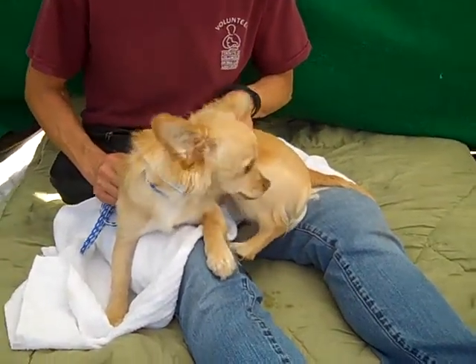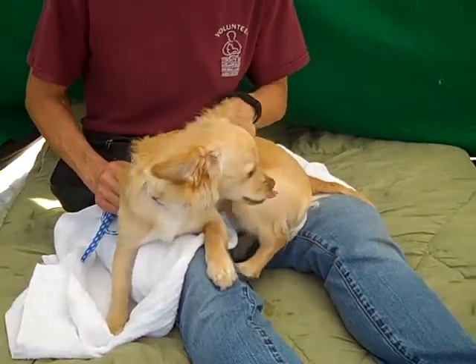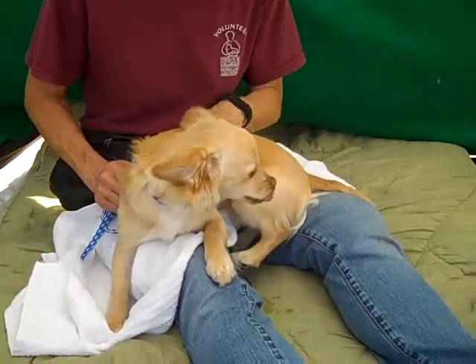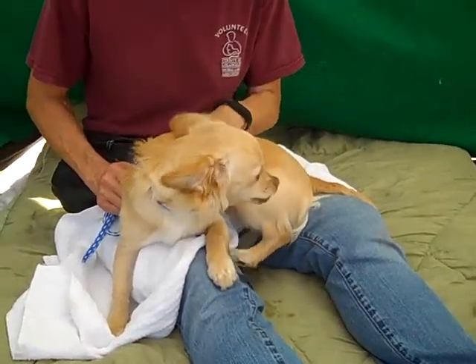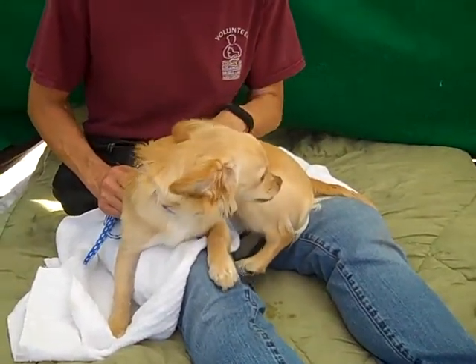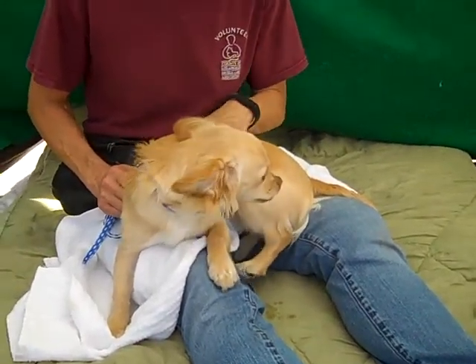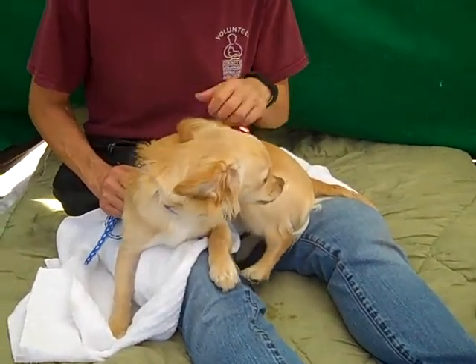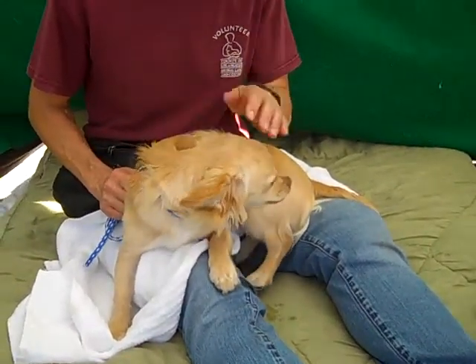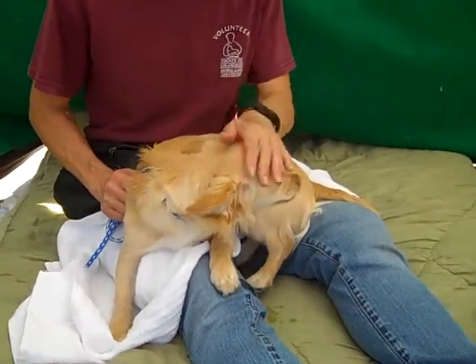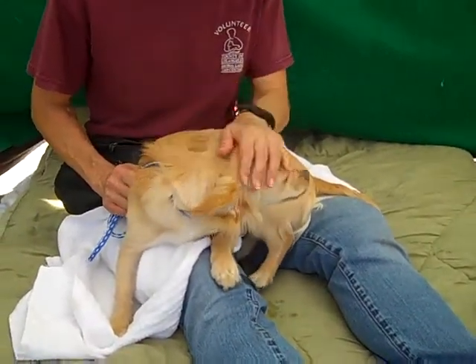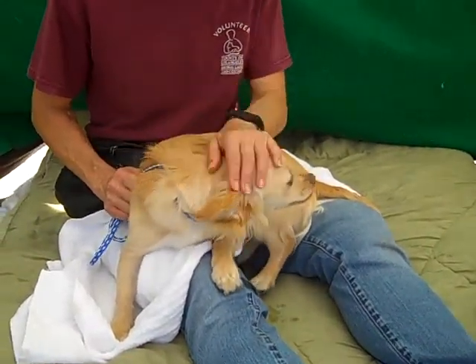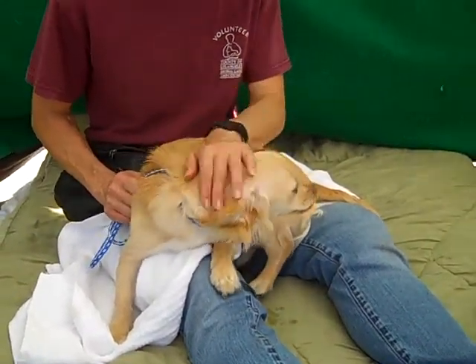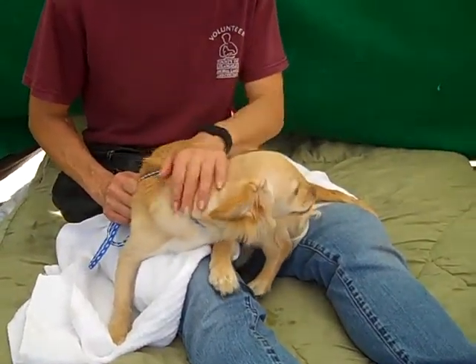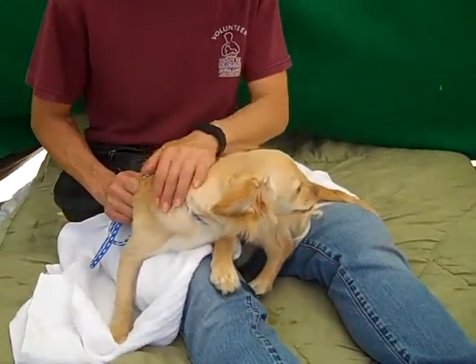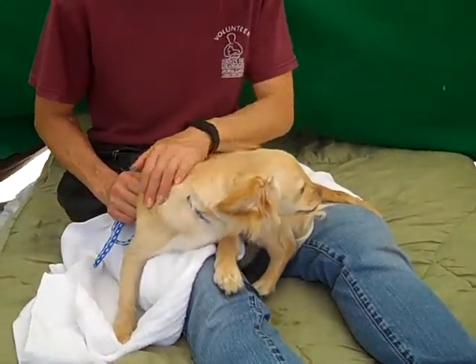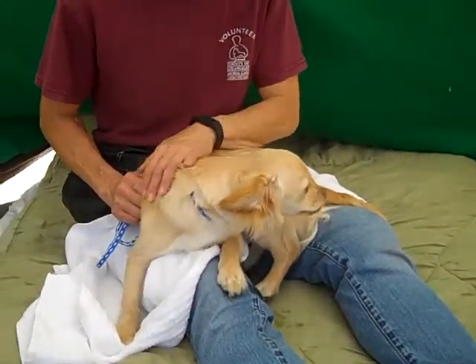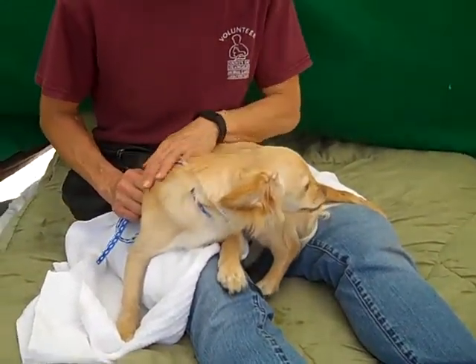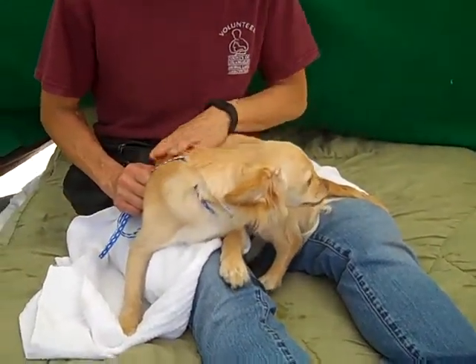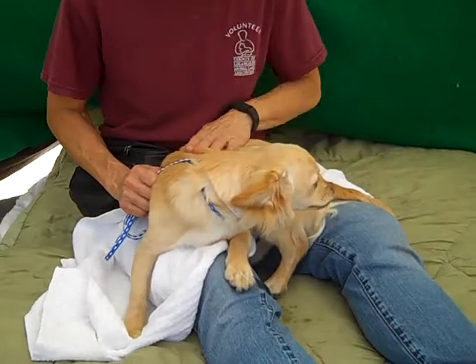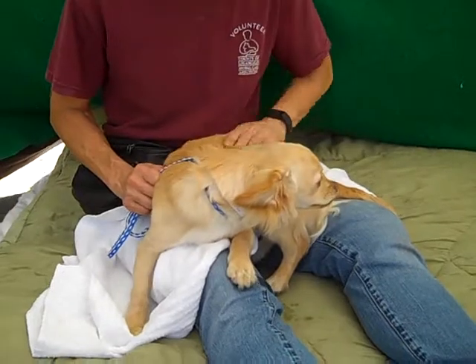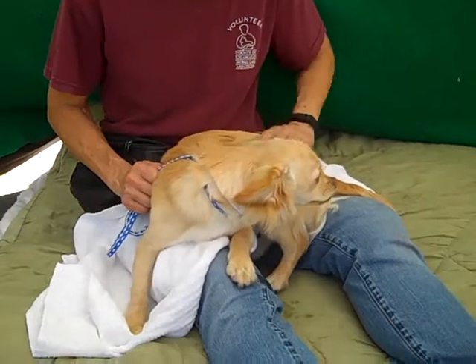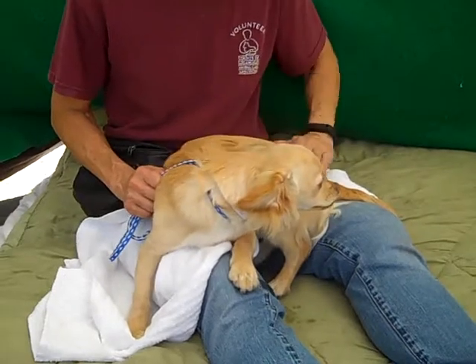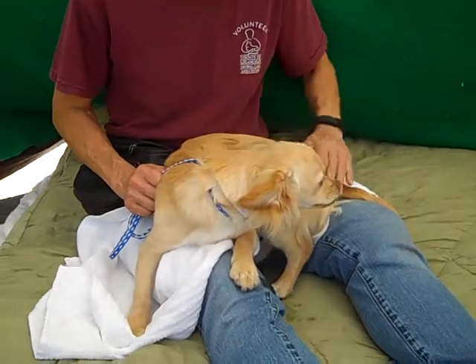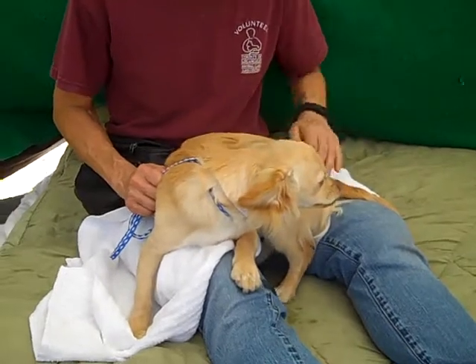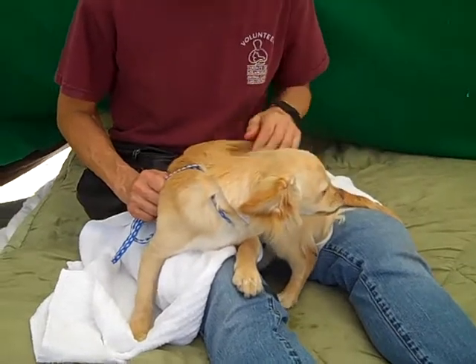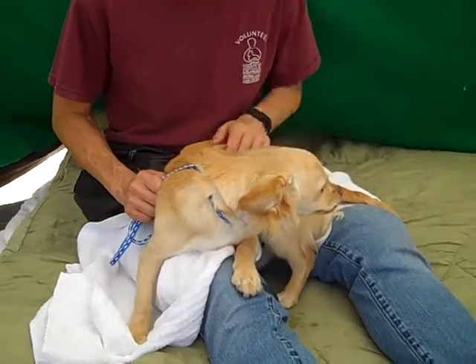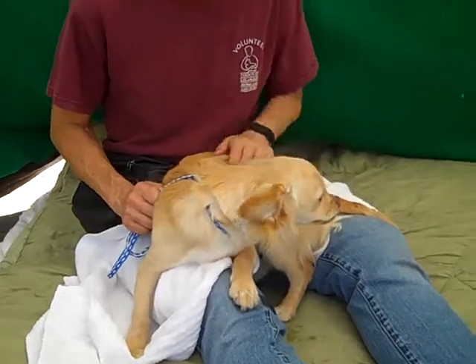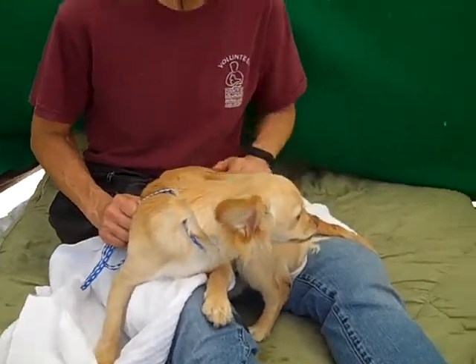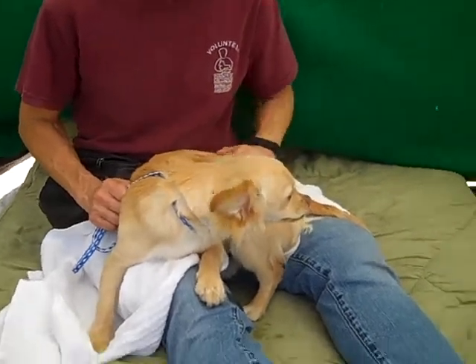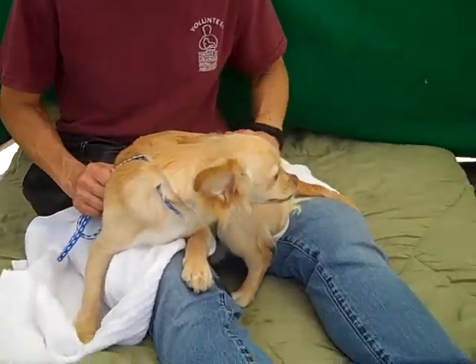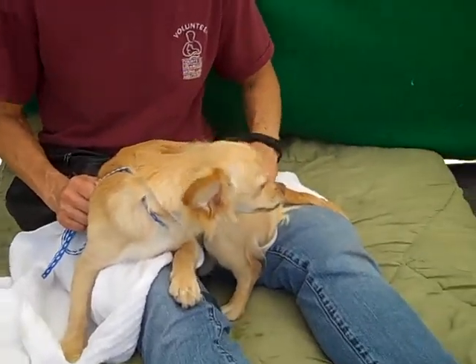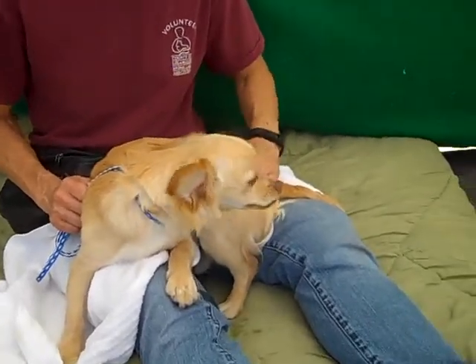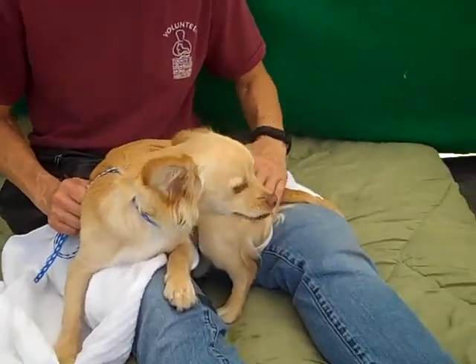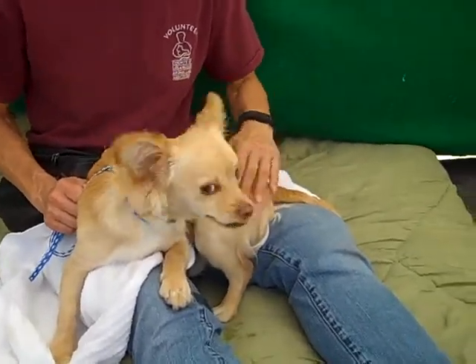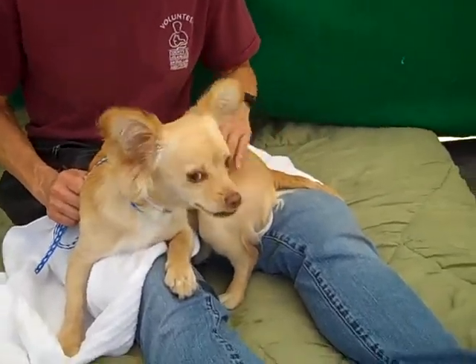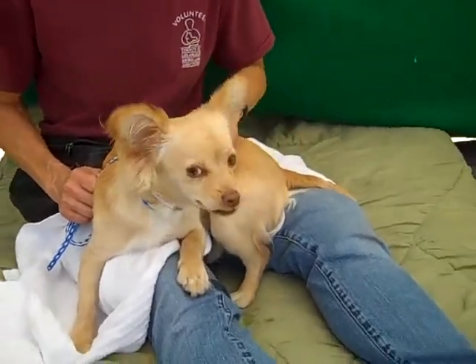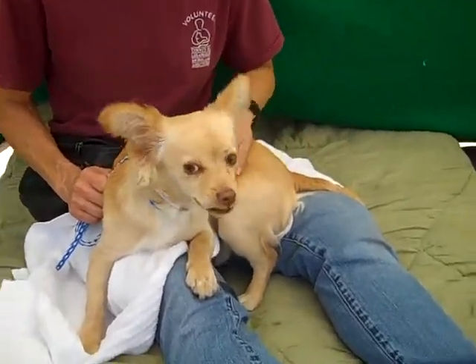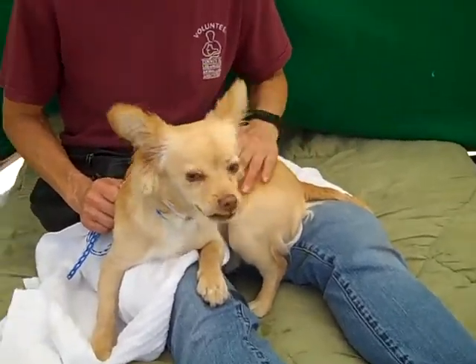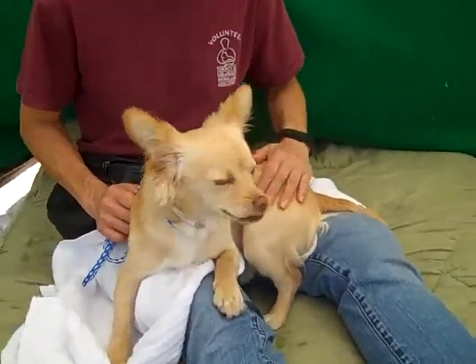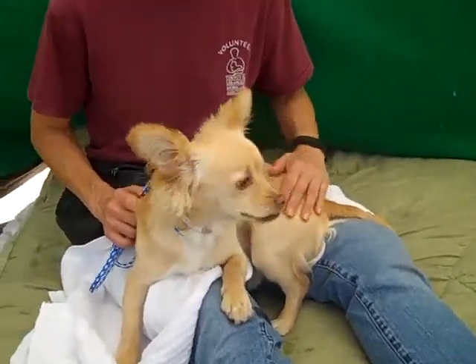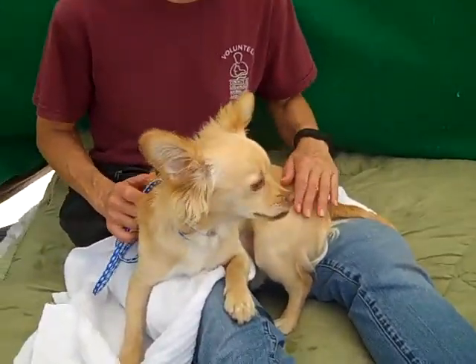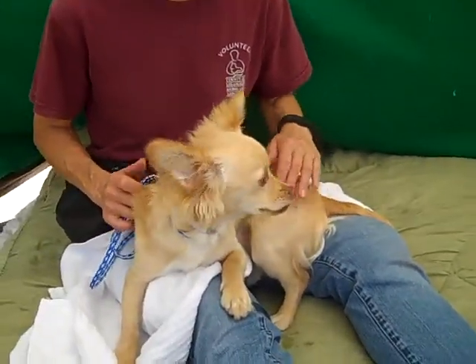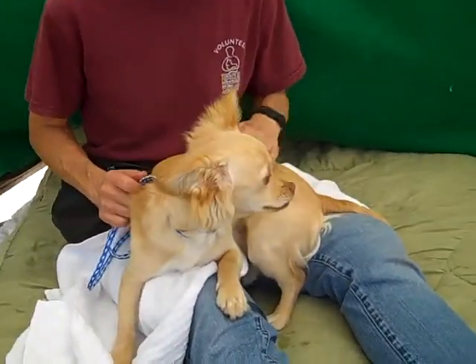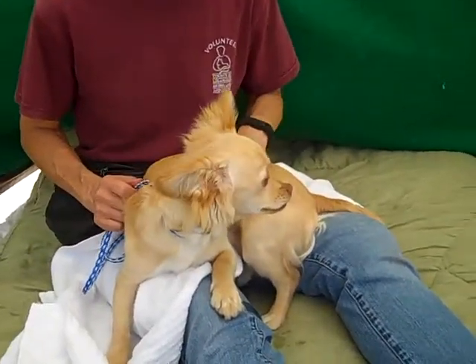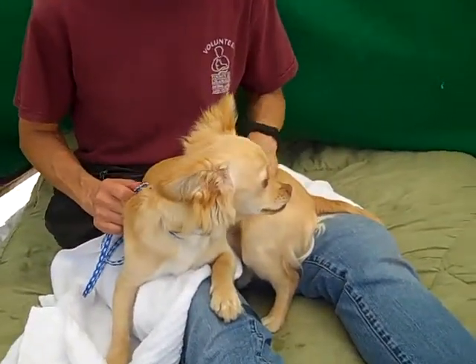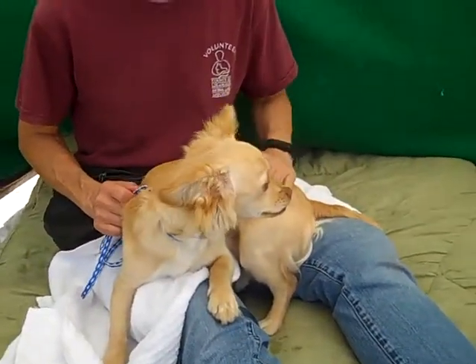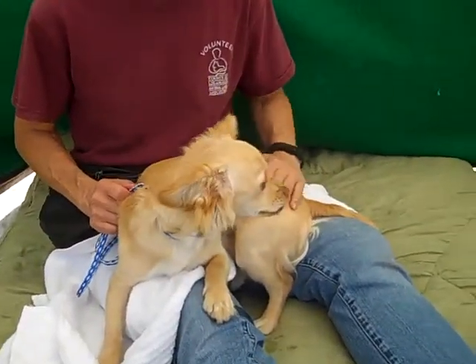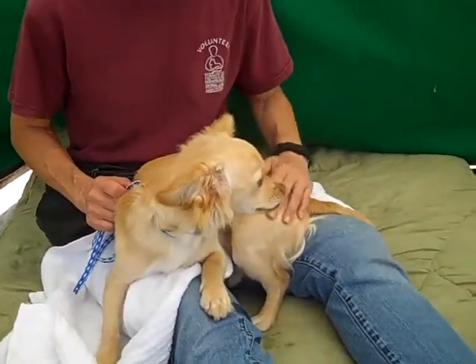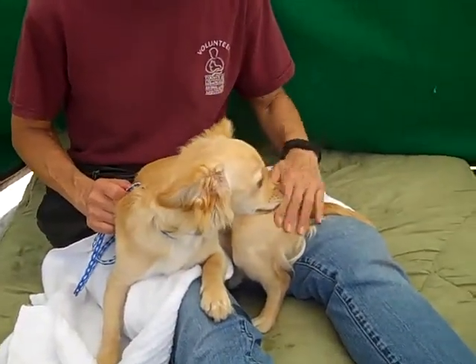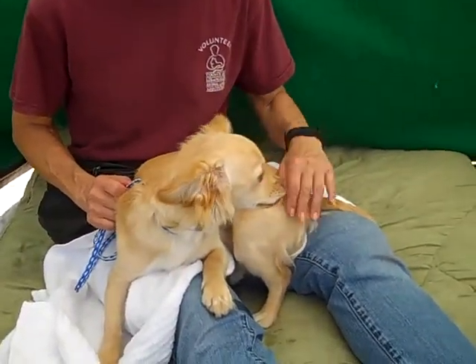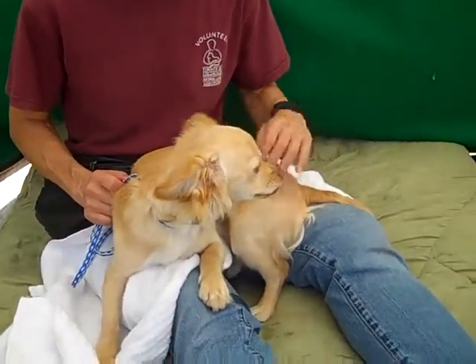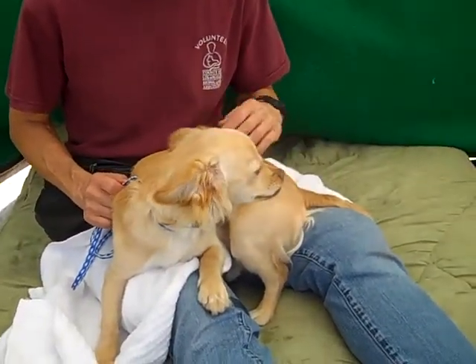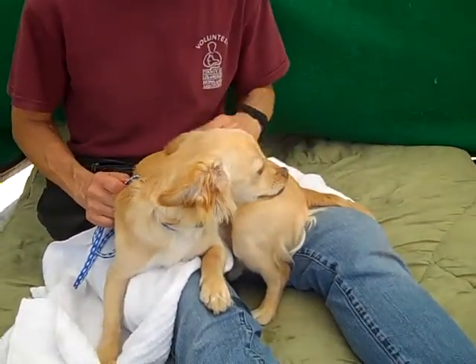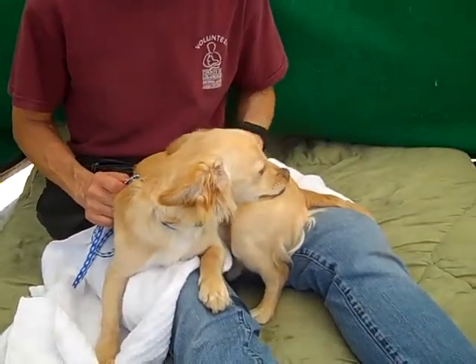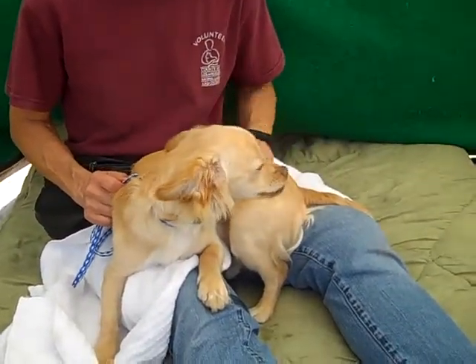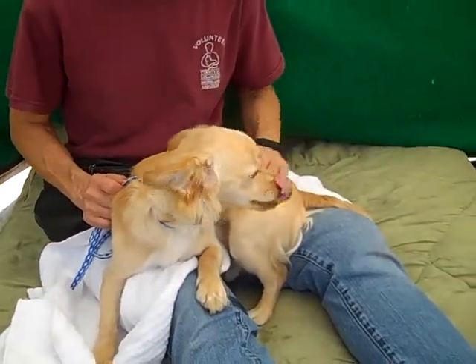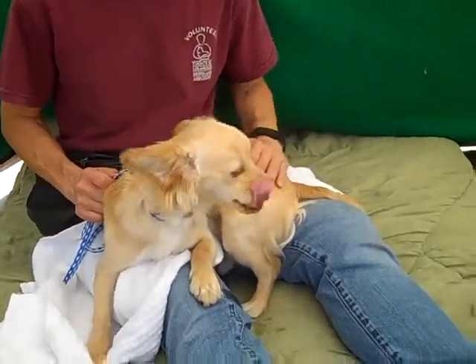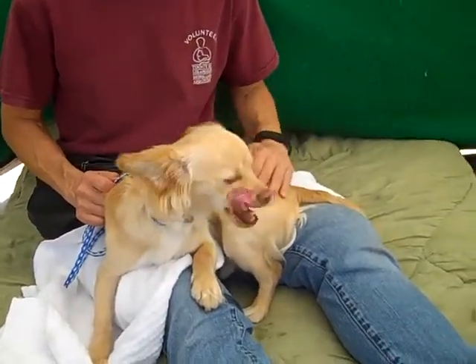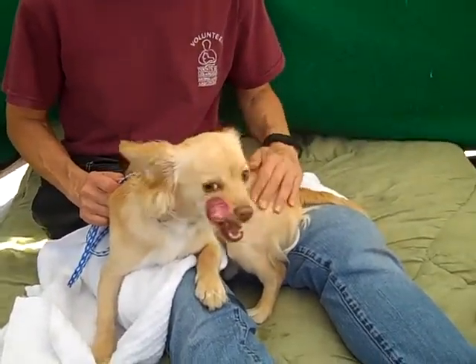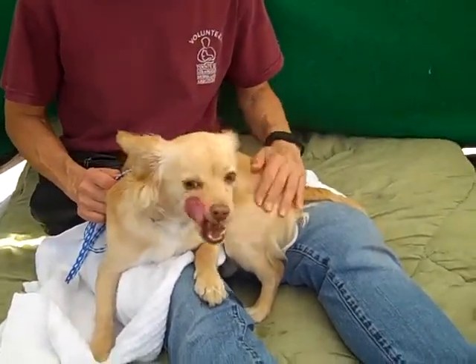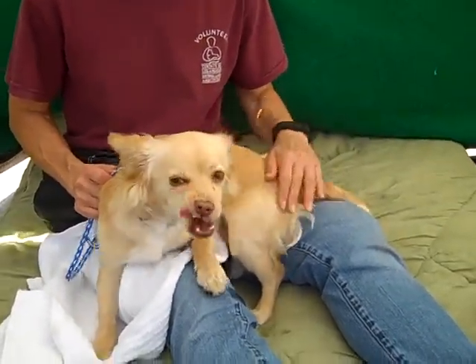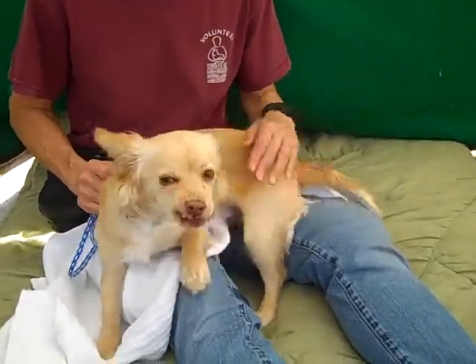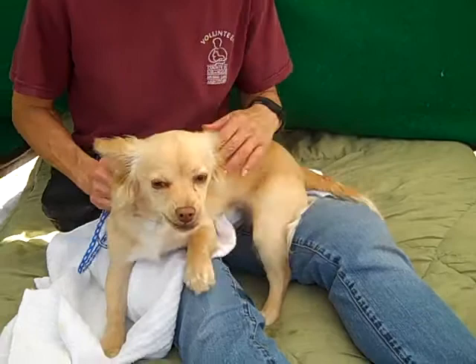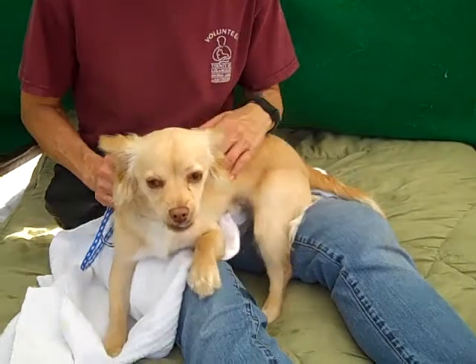He came in as an owner surrender on May 24th because they moved and could not accommodate him. He is a sweetheart — he's just a puppy.